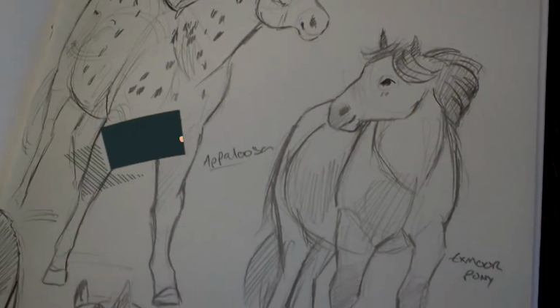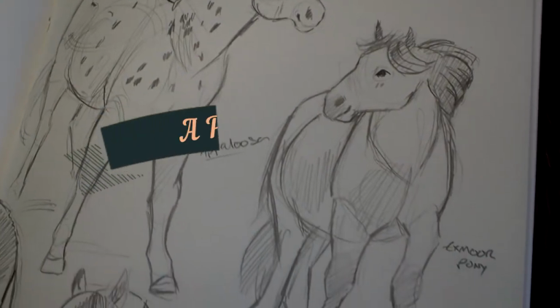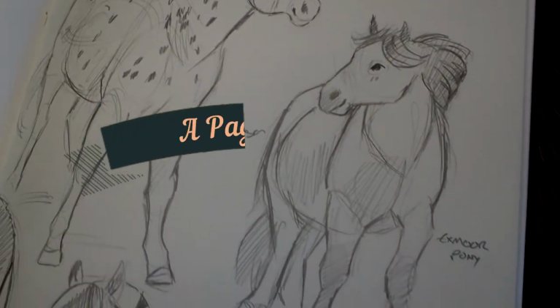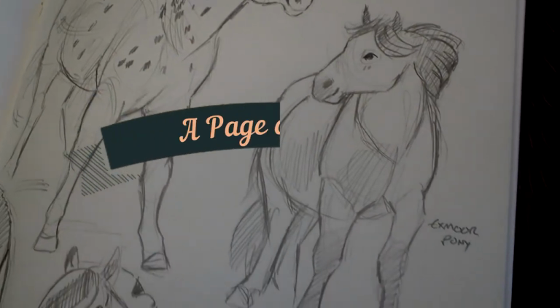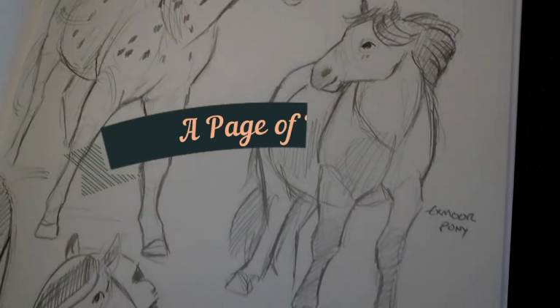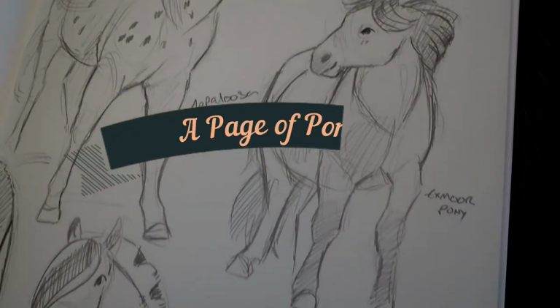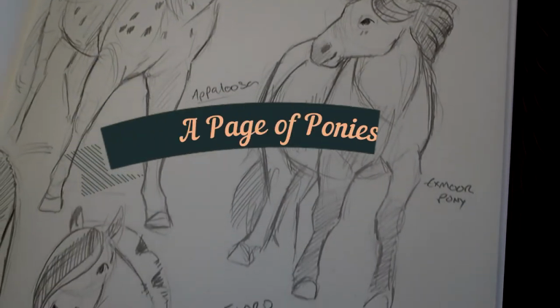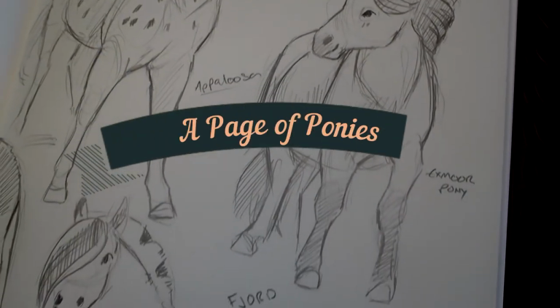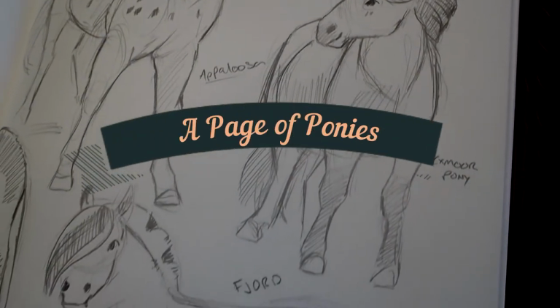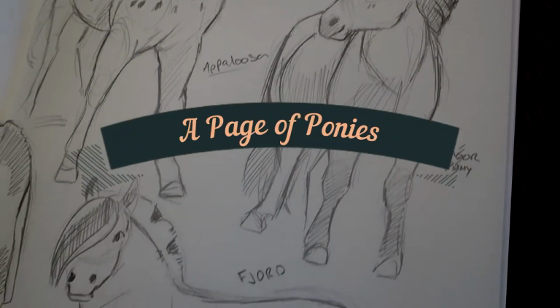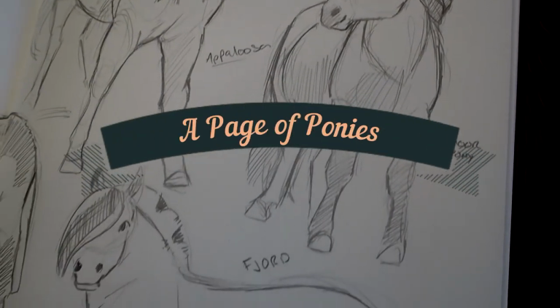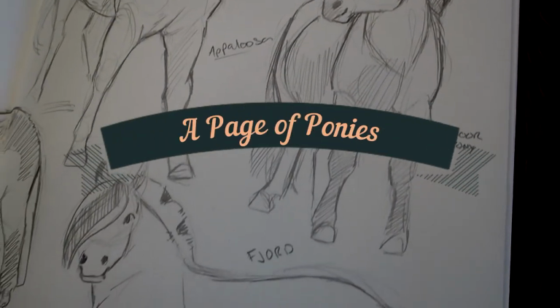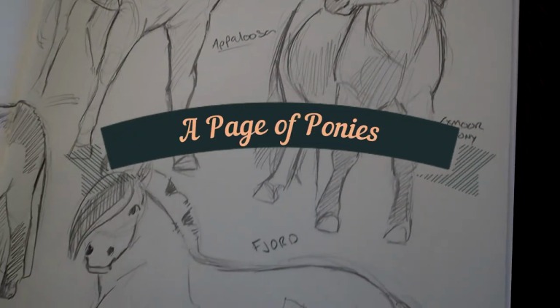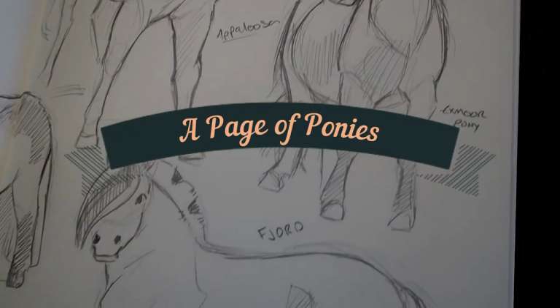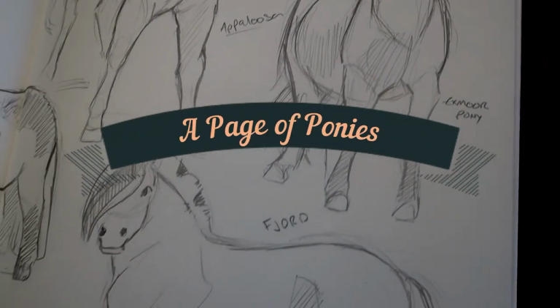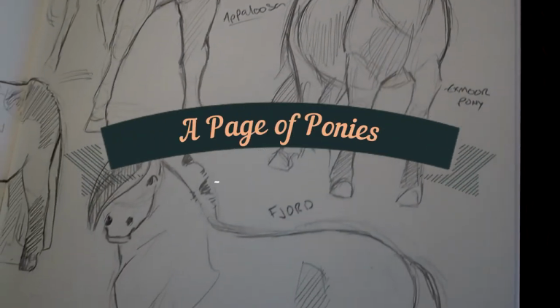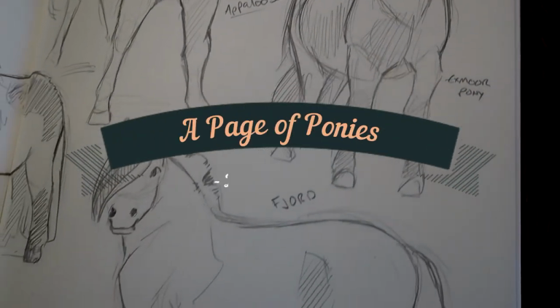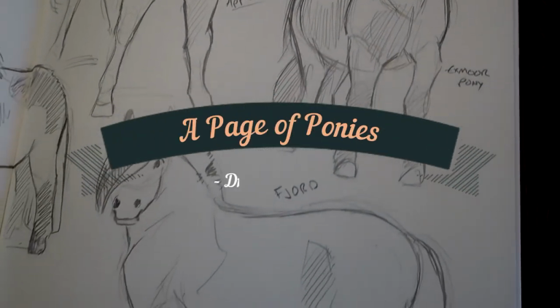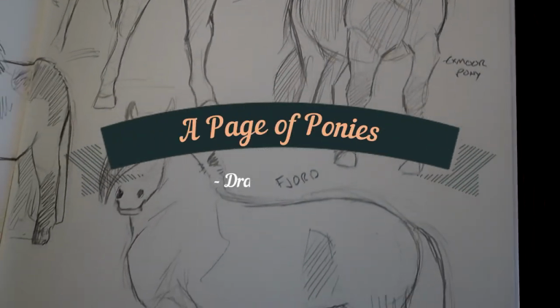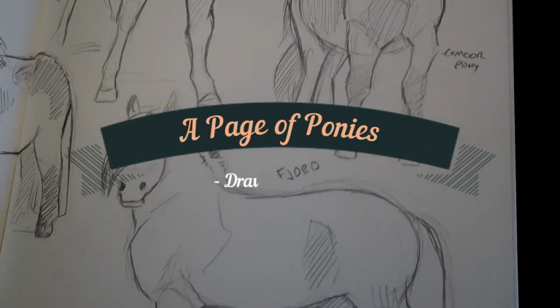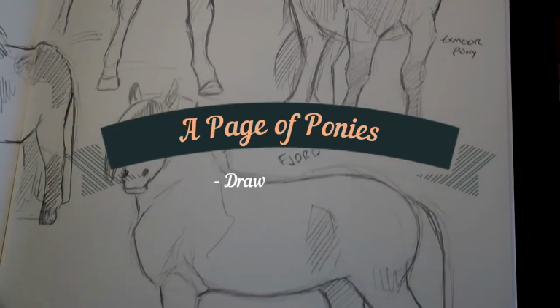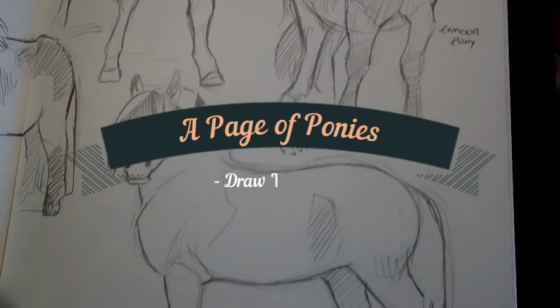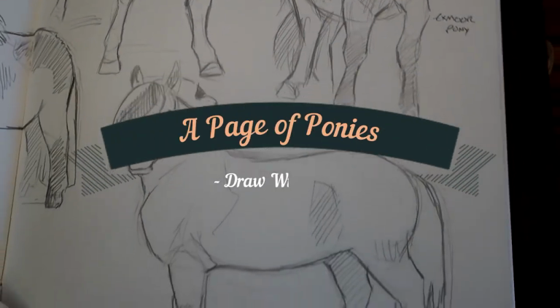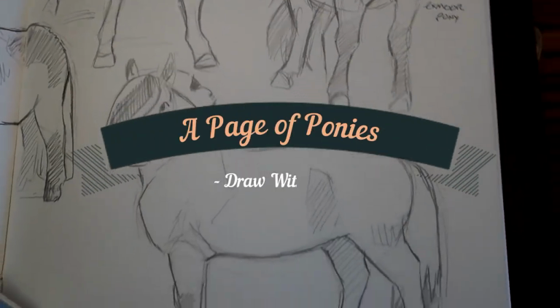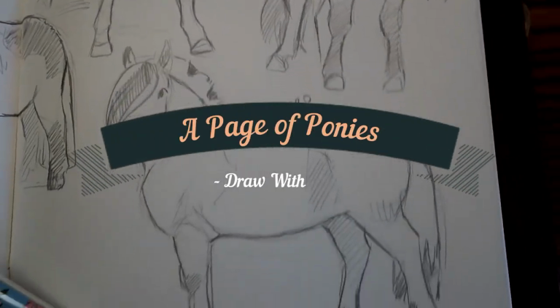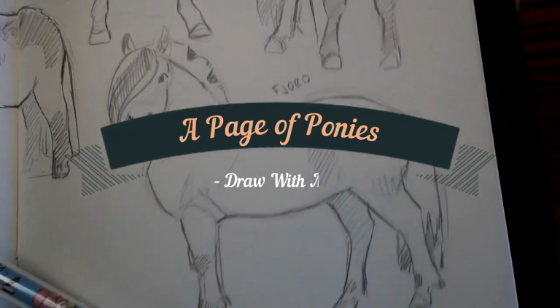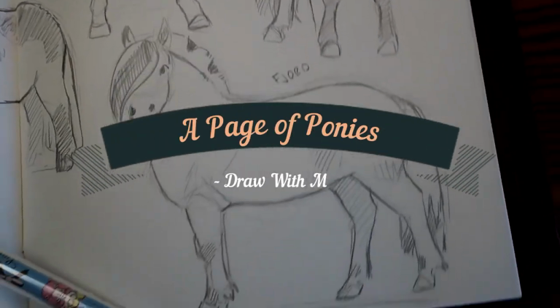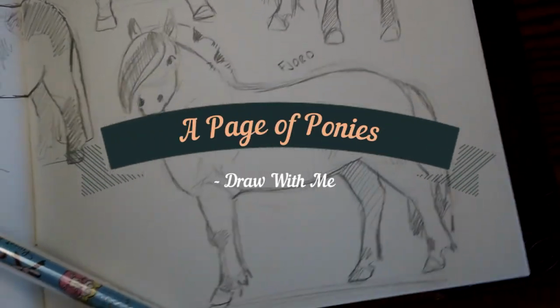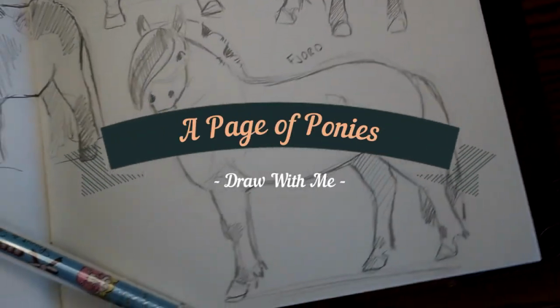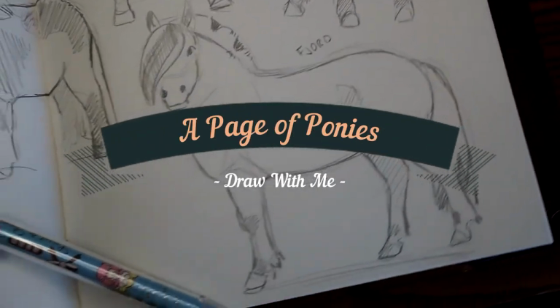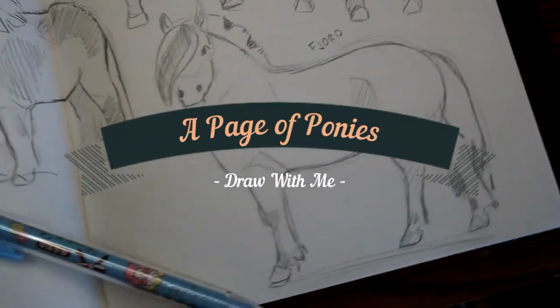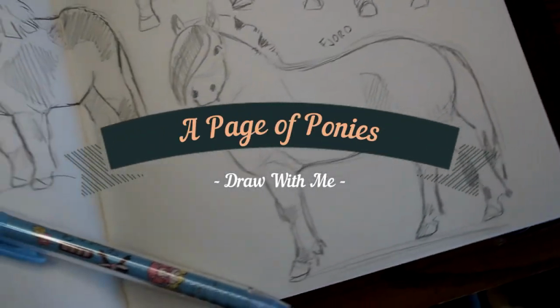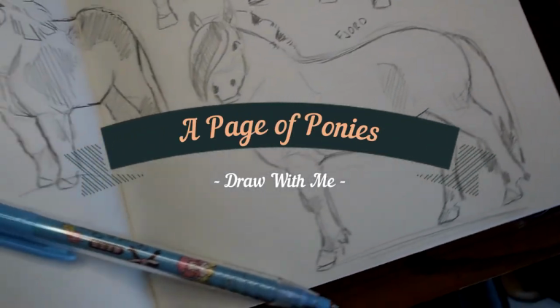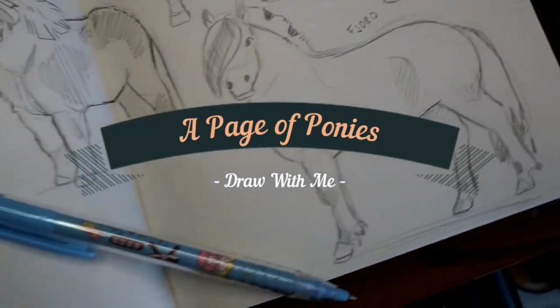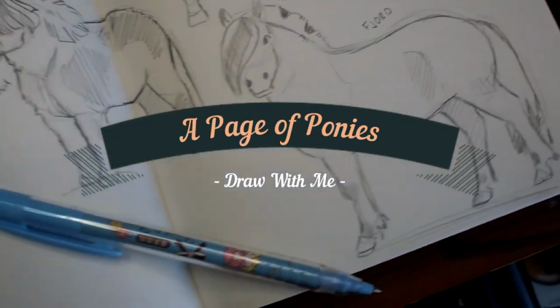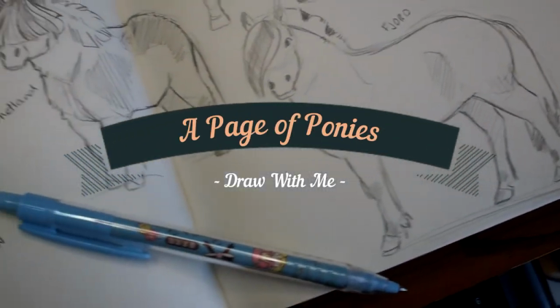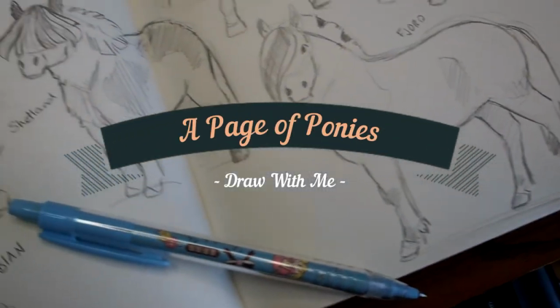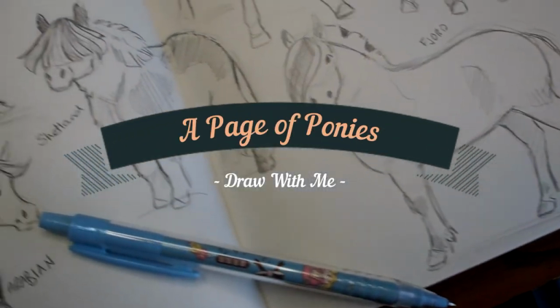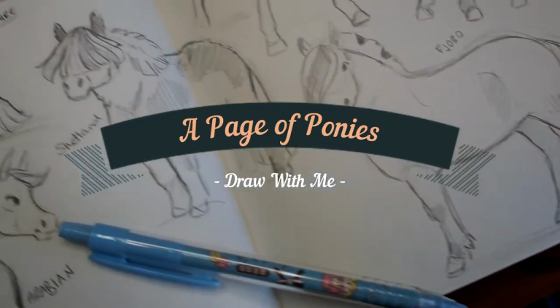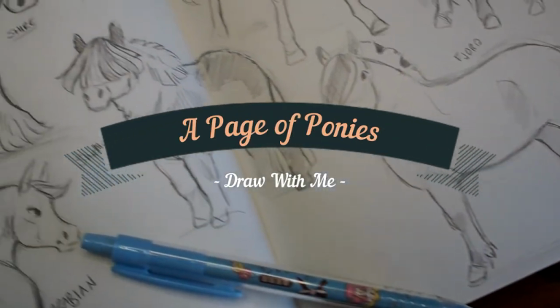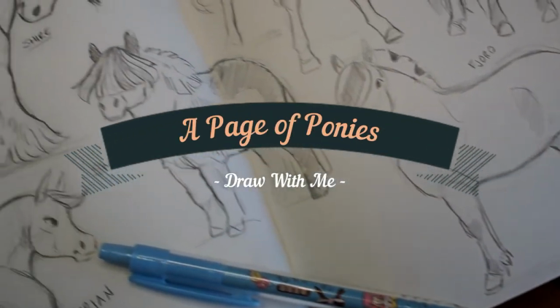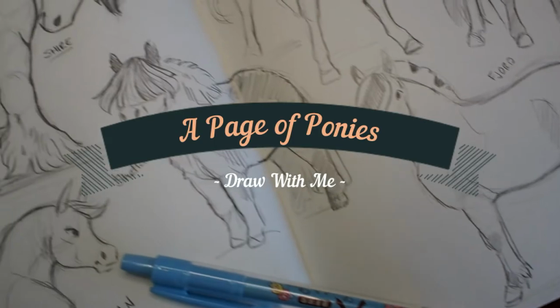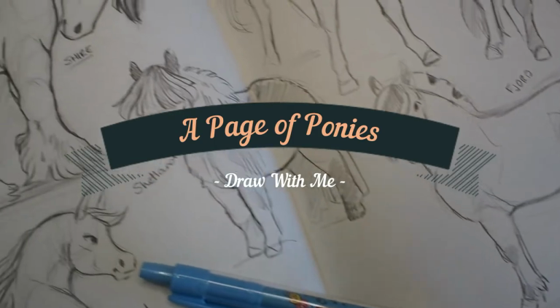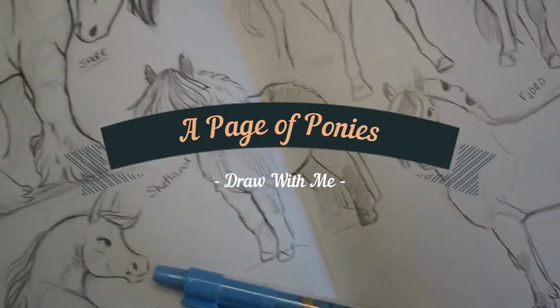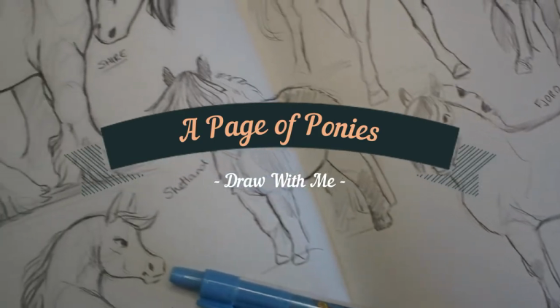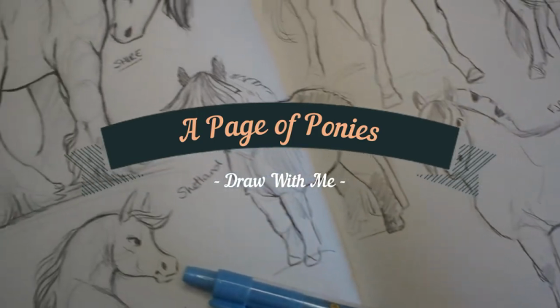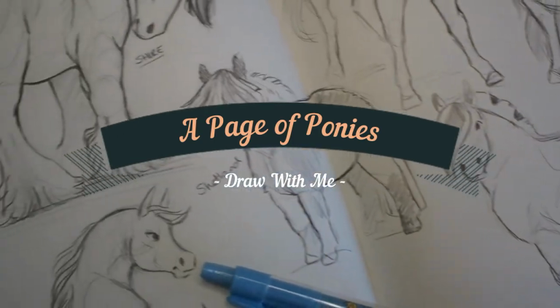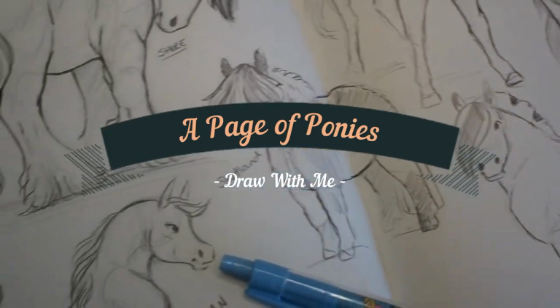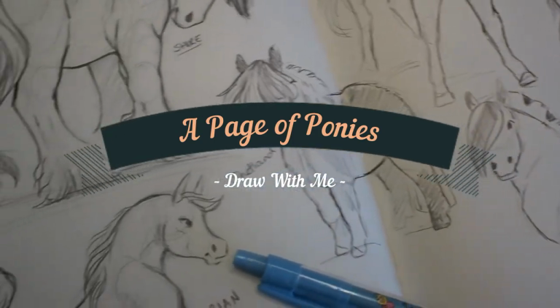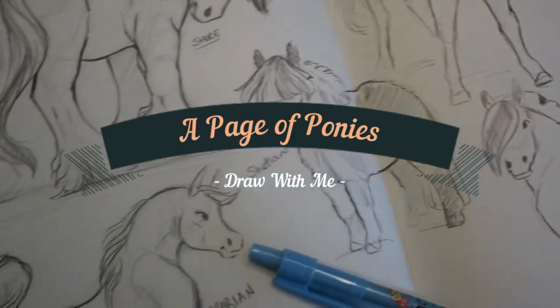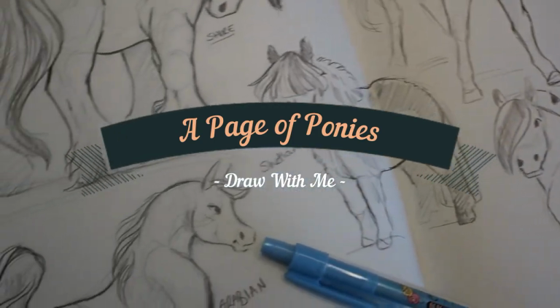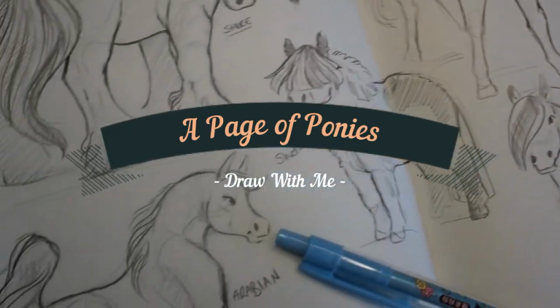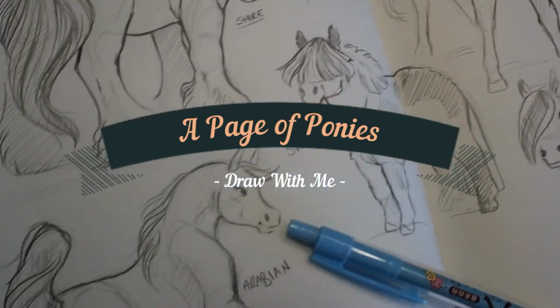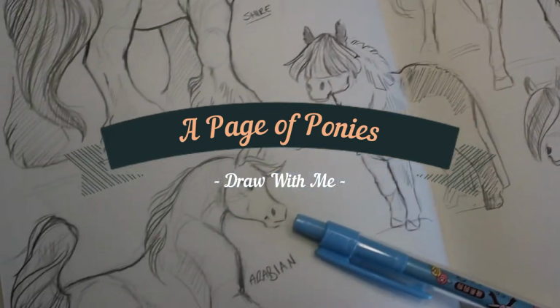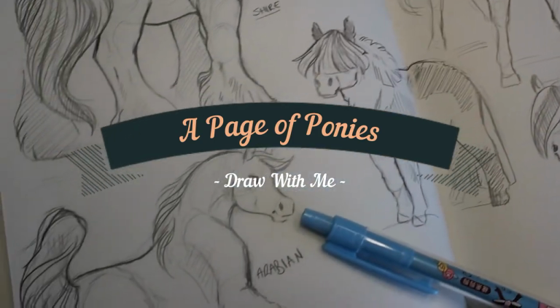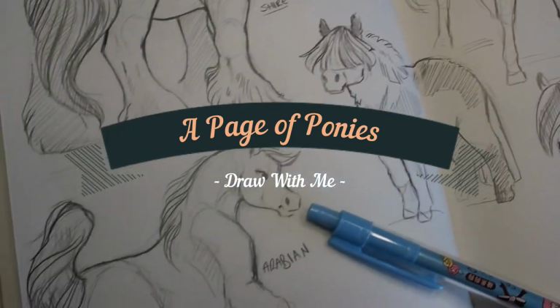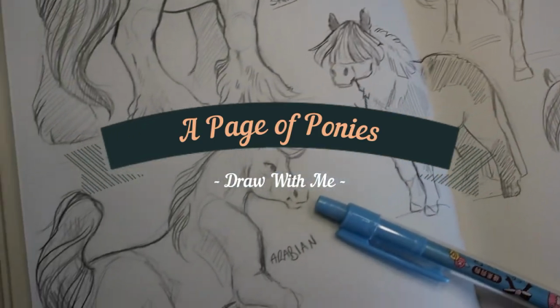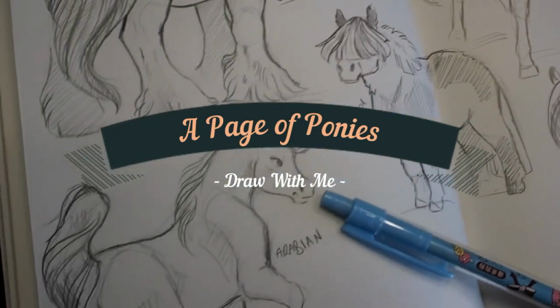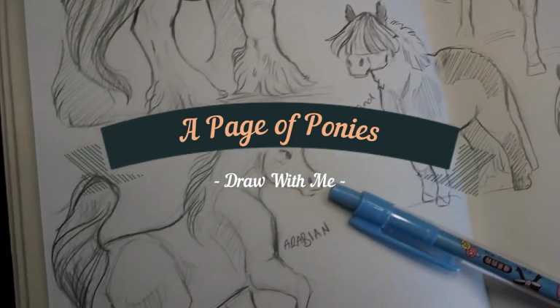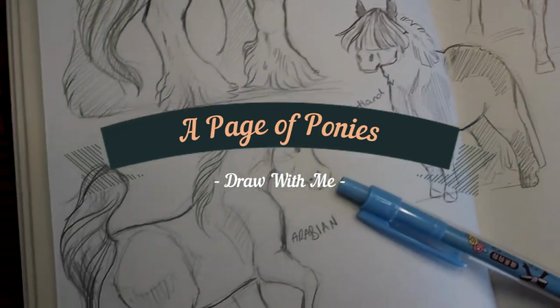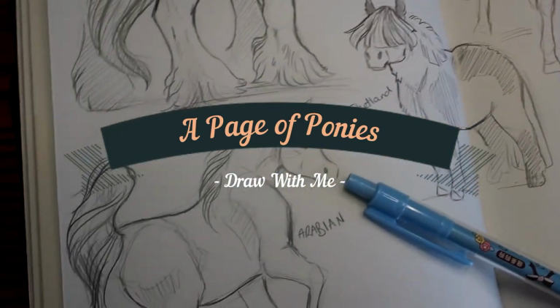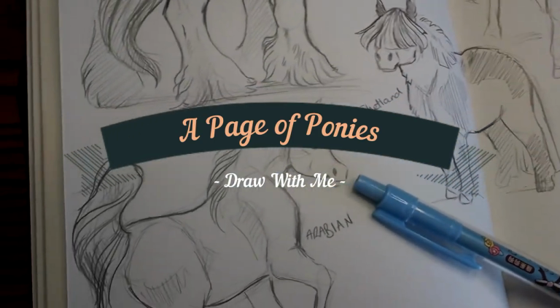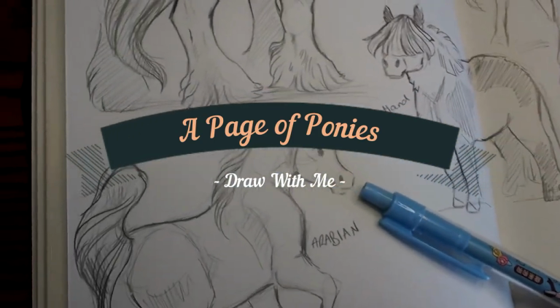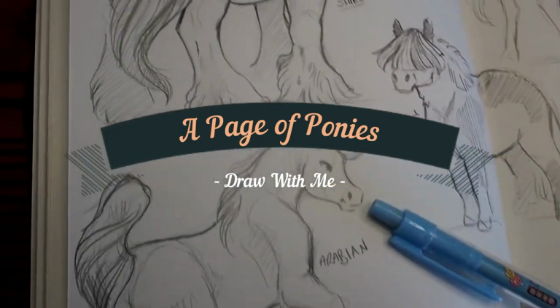Hey guys, and welcome to this next video of mine. I'm filling a page with ponies. Feel free to grab your pencils and come along with me.